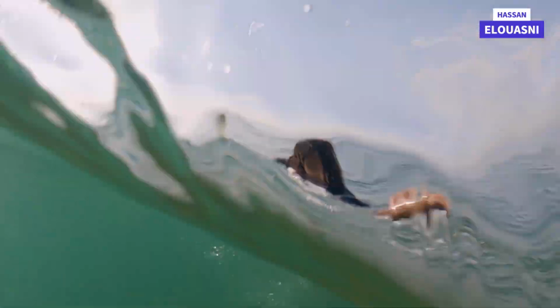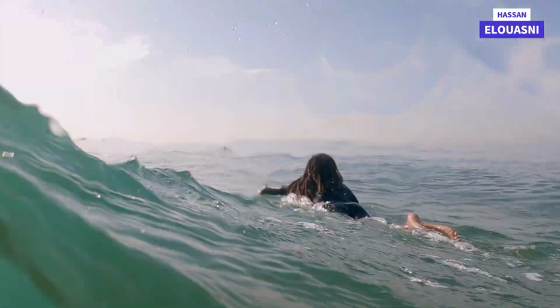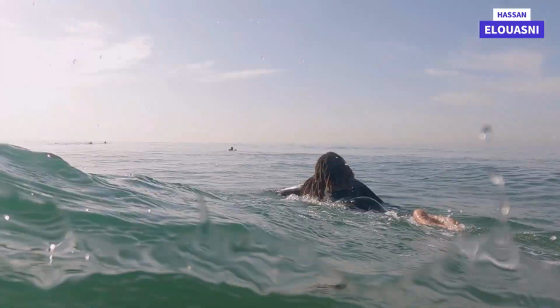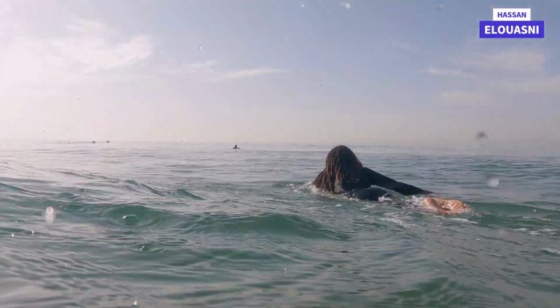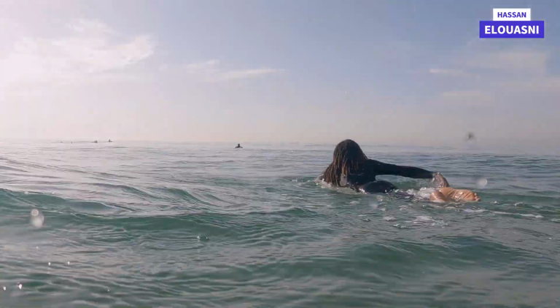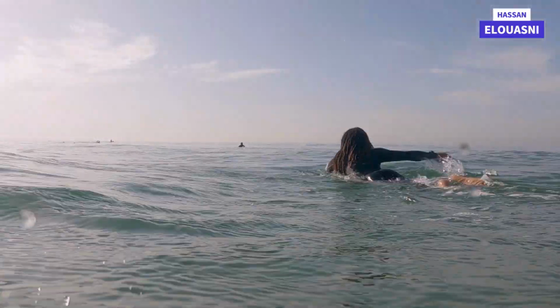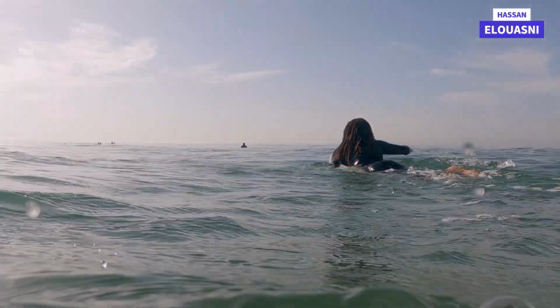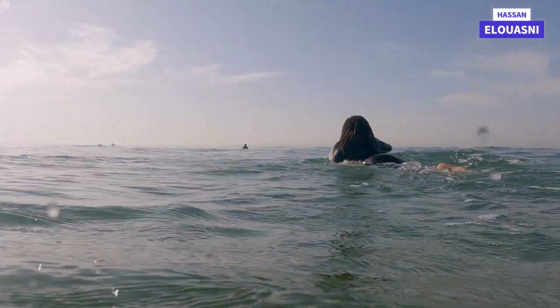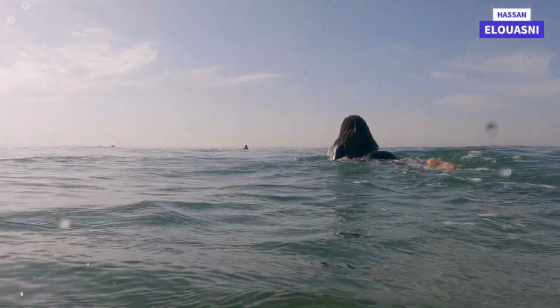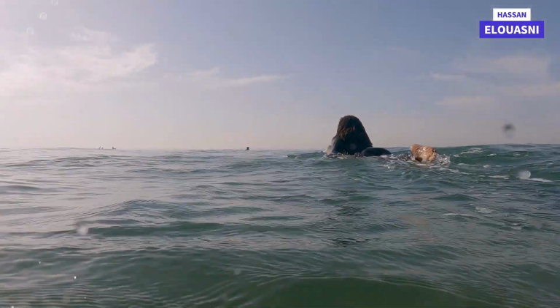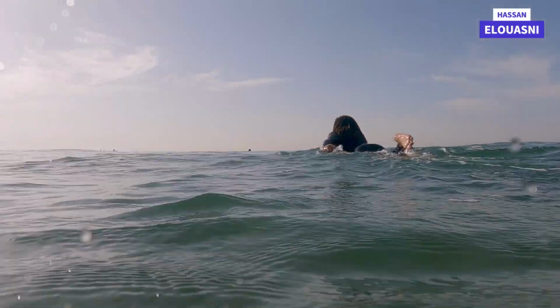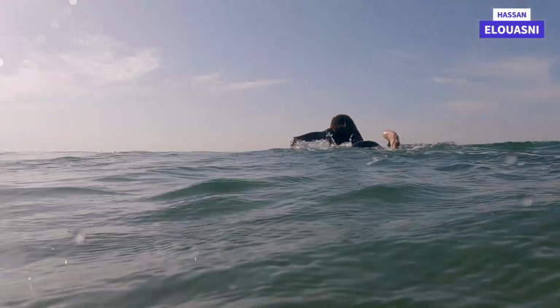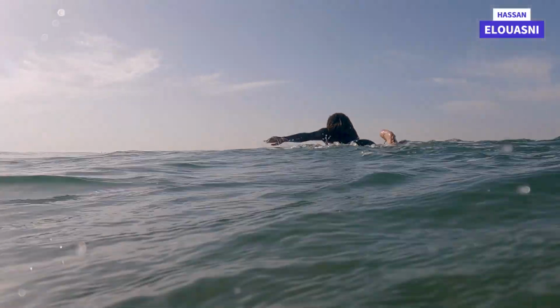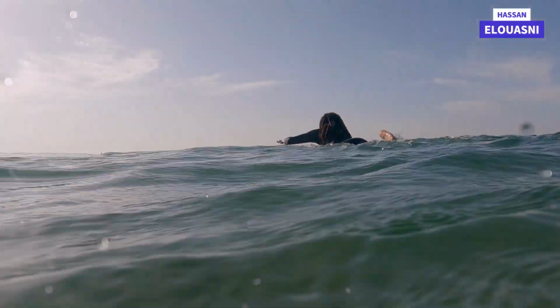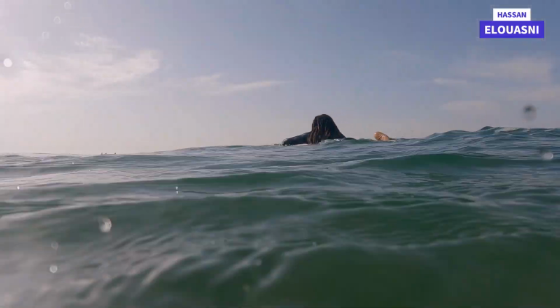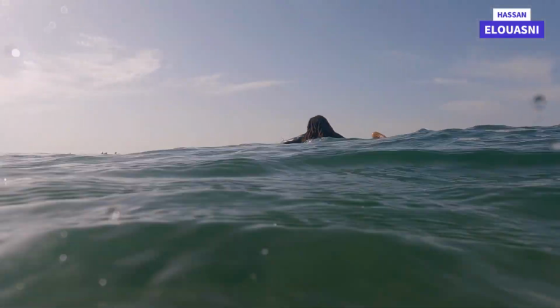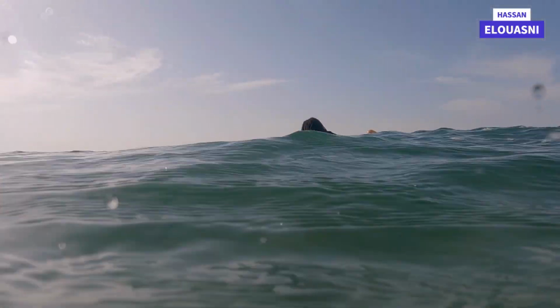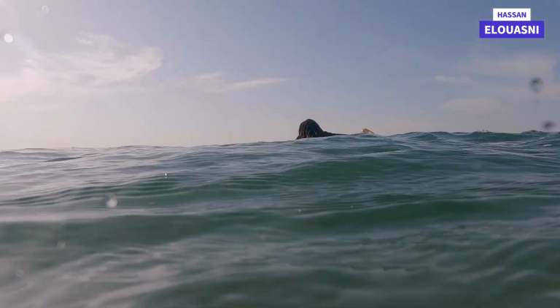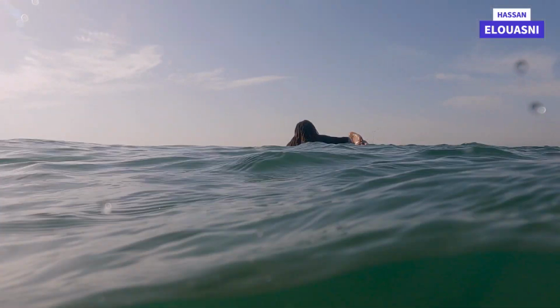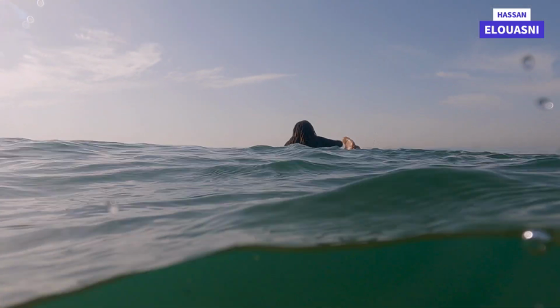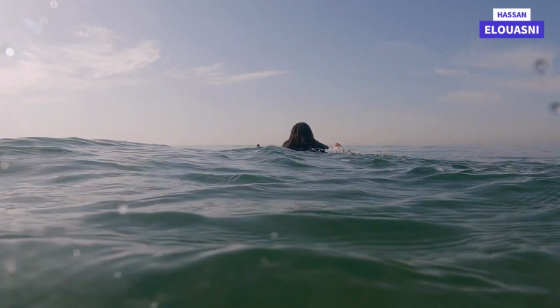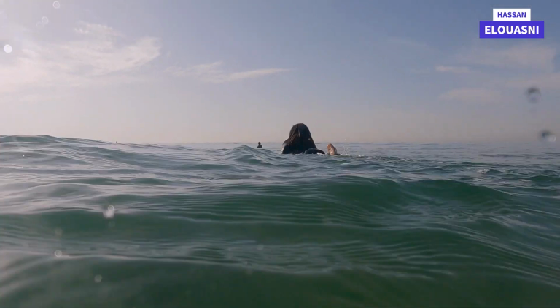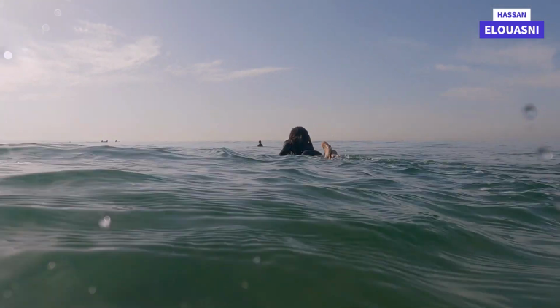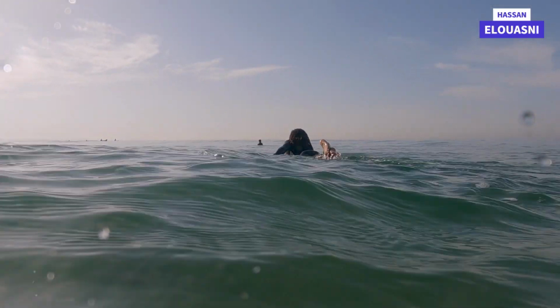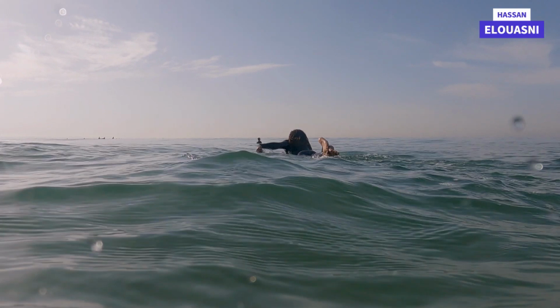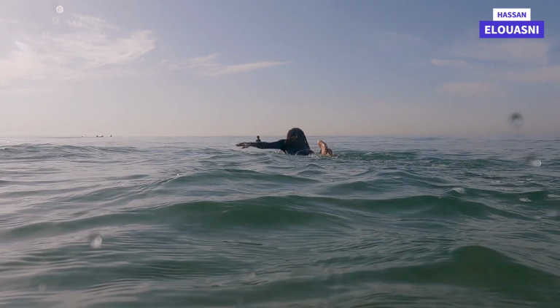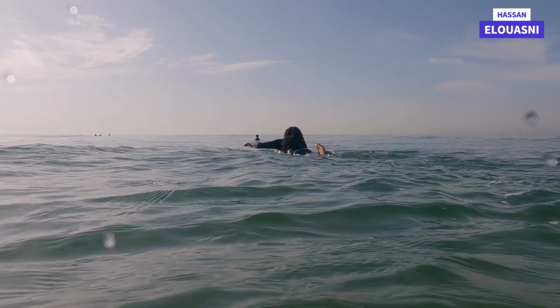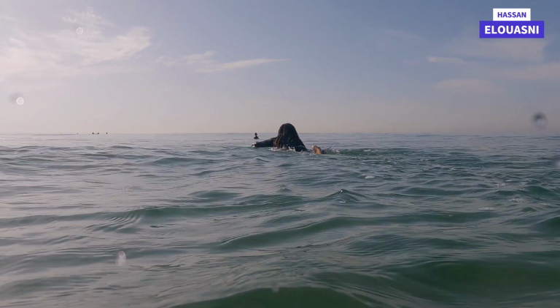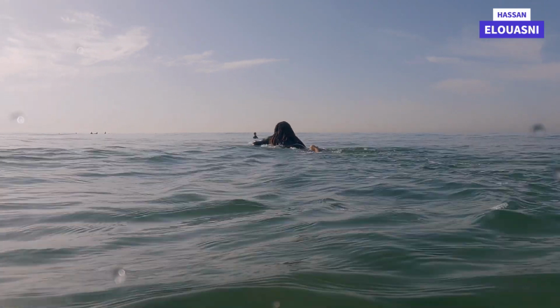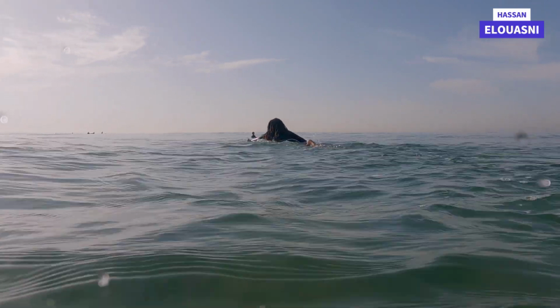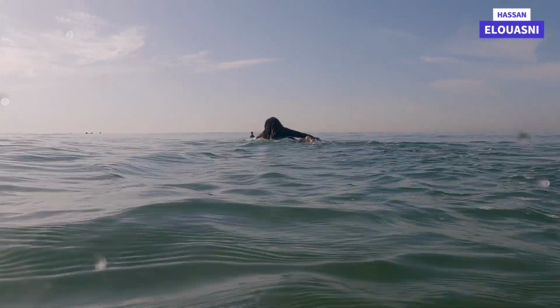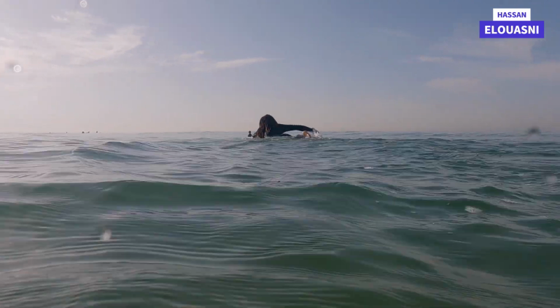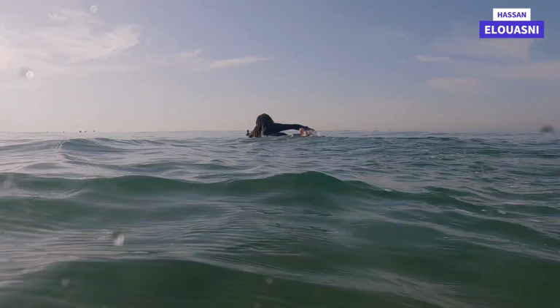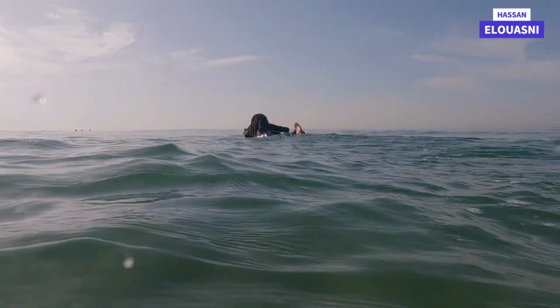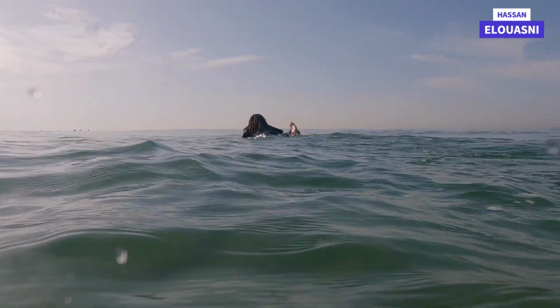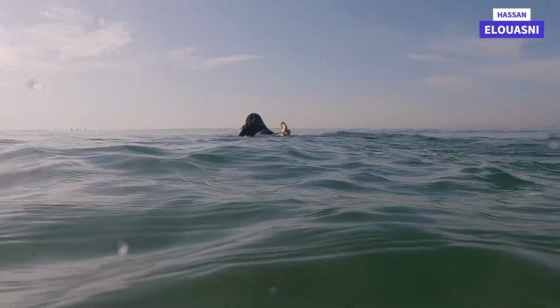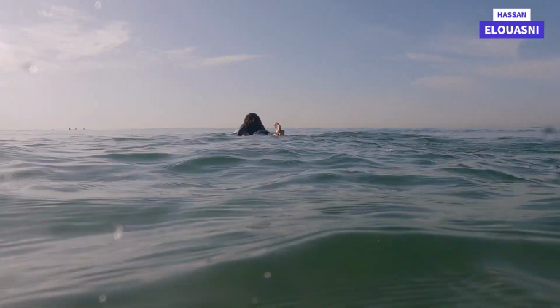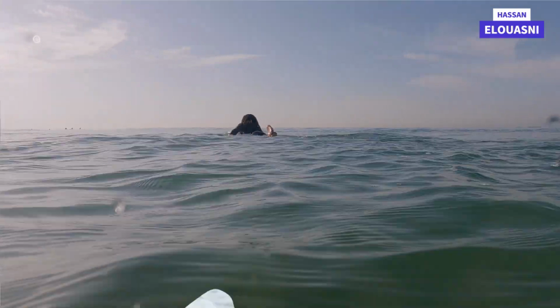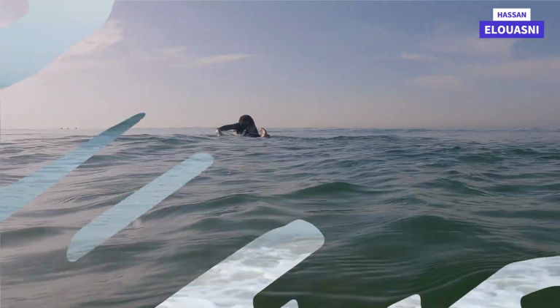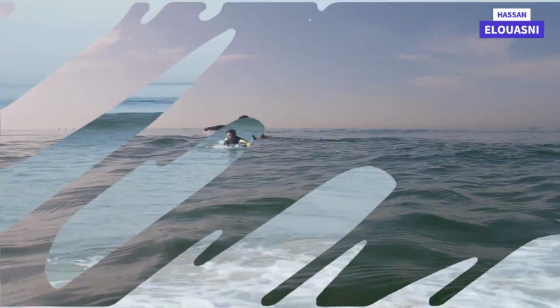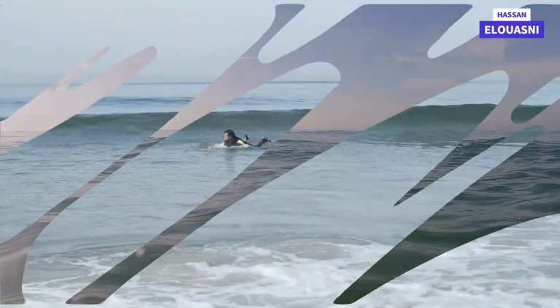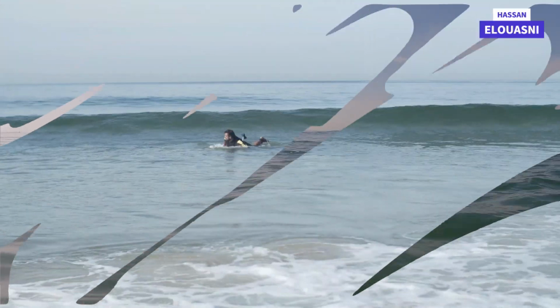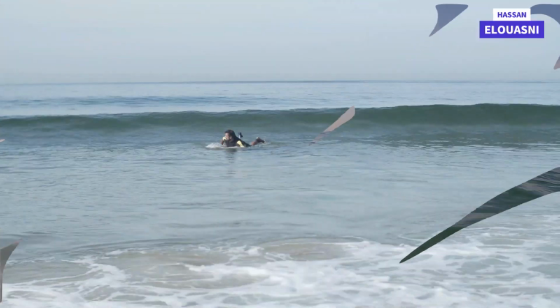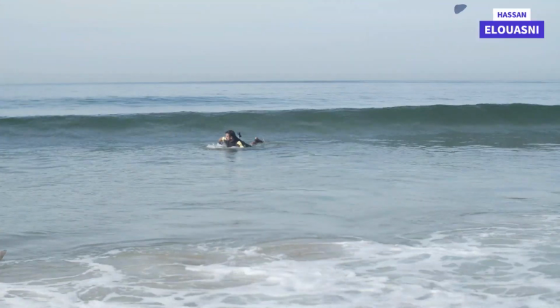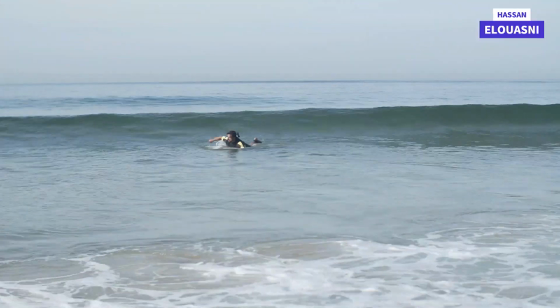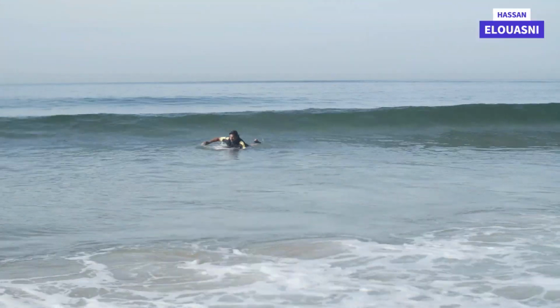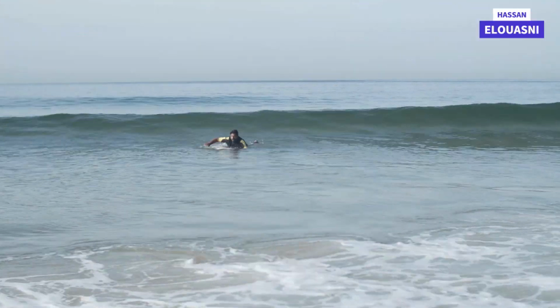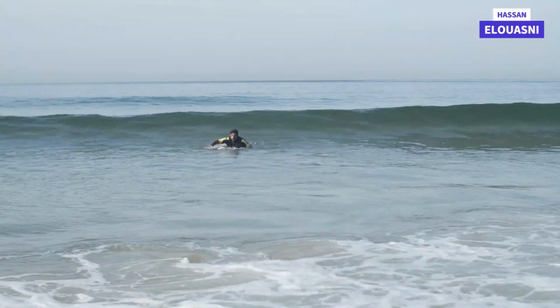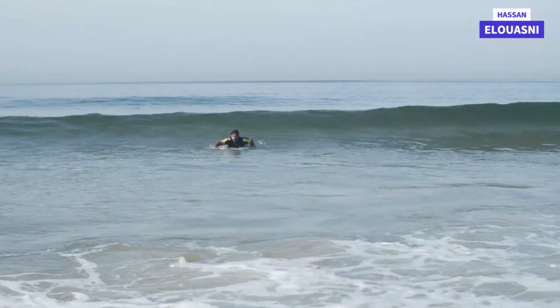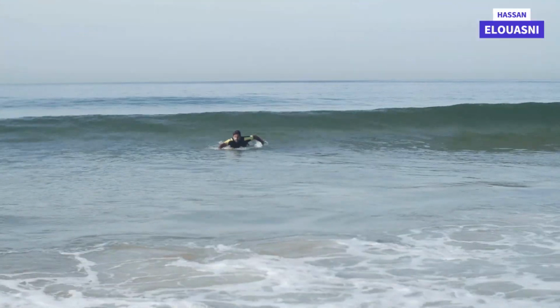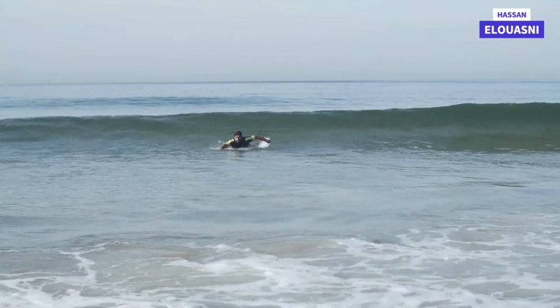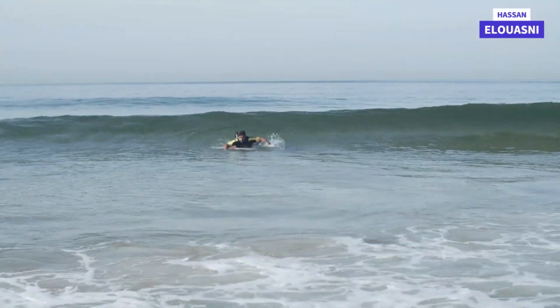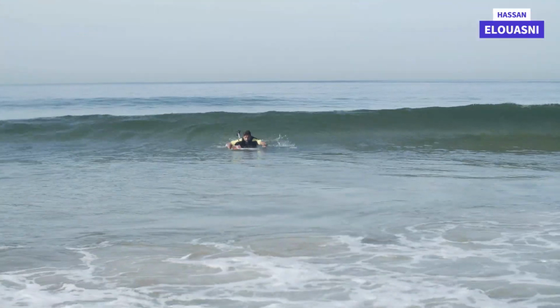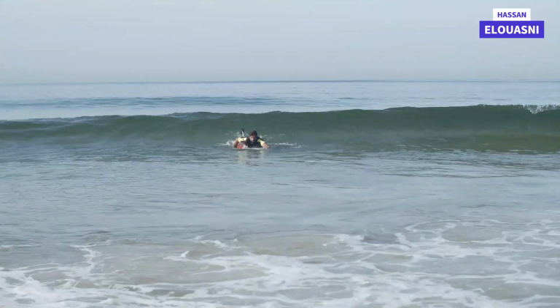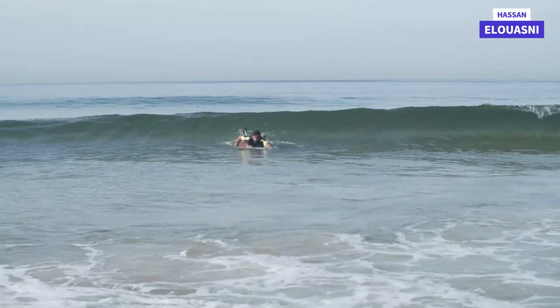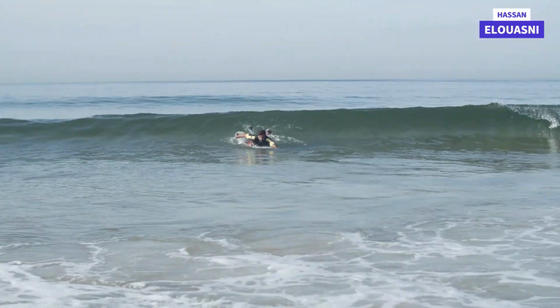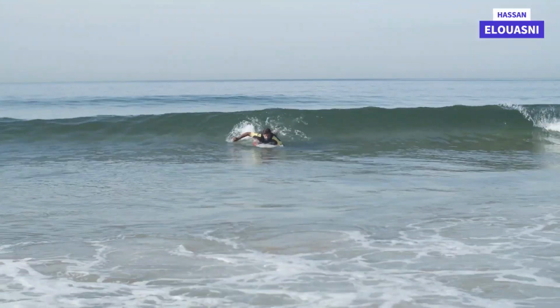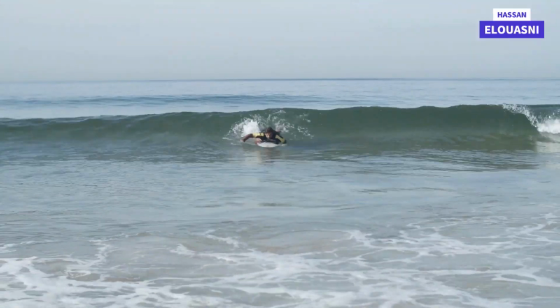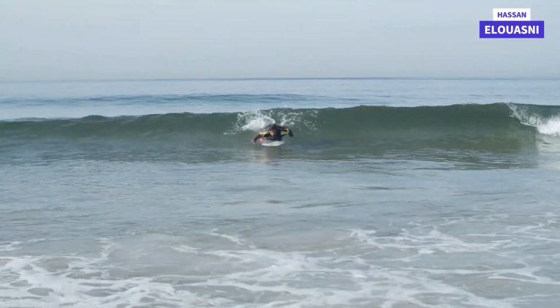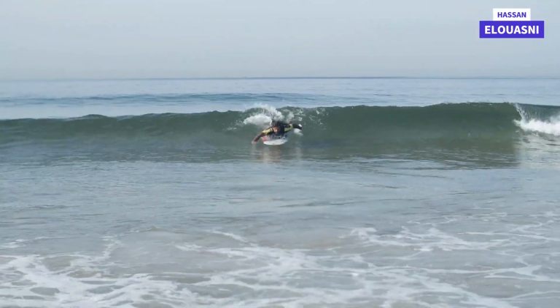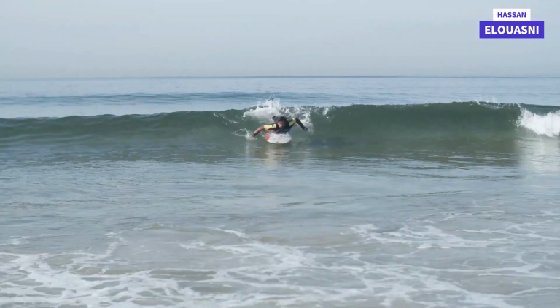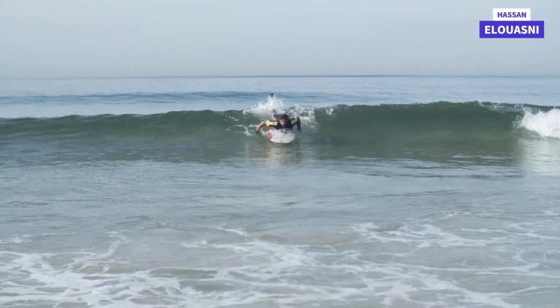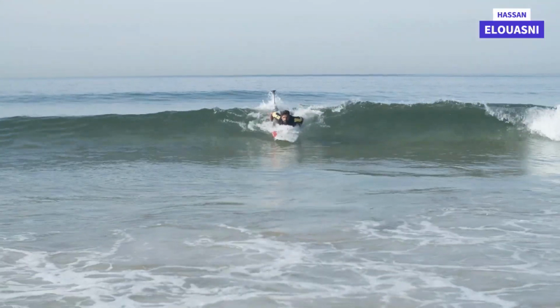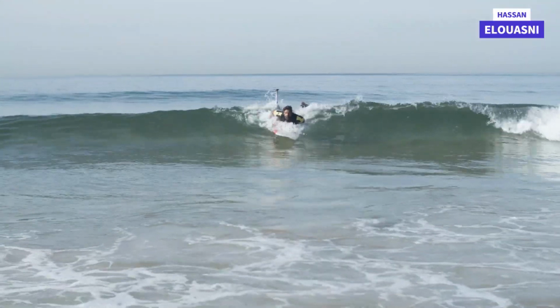Standing up: once you've caught a wave, you need to stand up on your board to ride it. This involves popping up from a prone position to a standing position in one fluid motion.